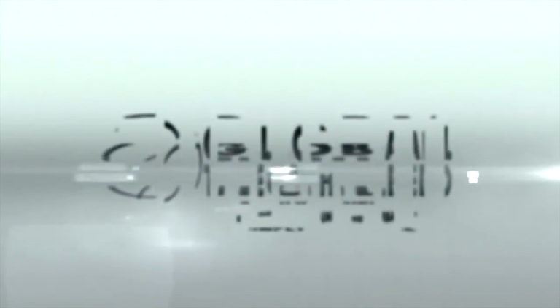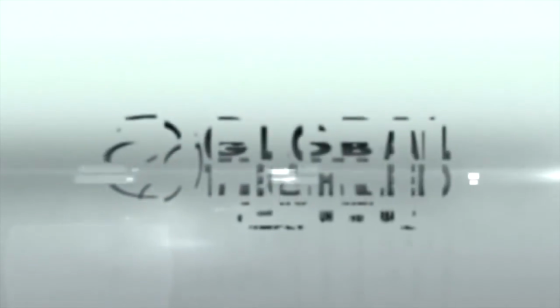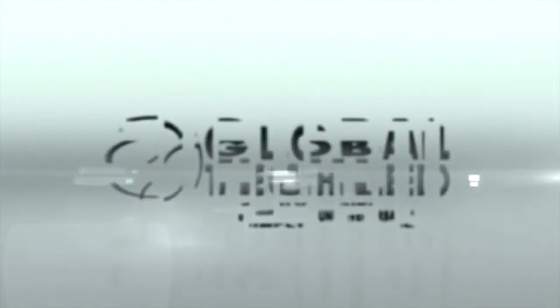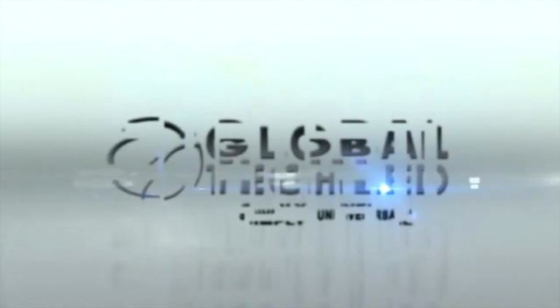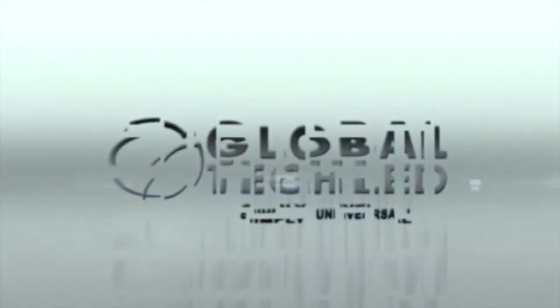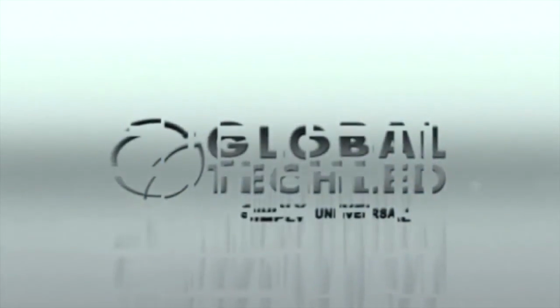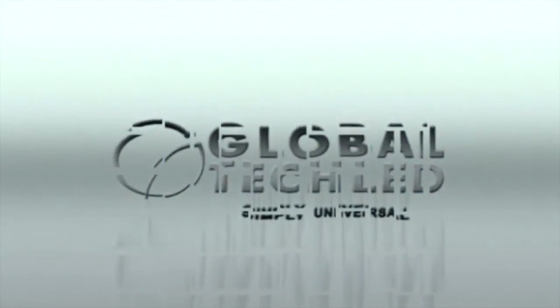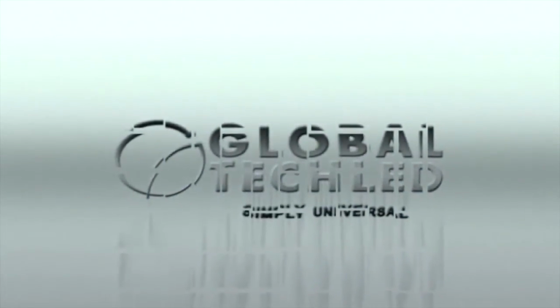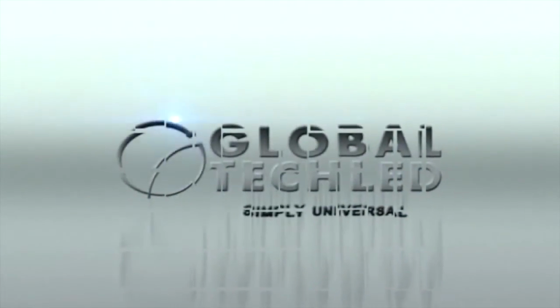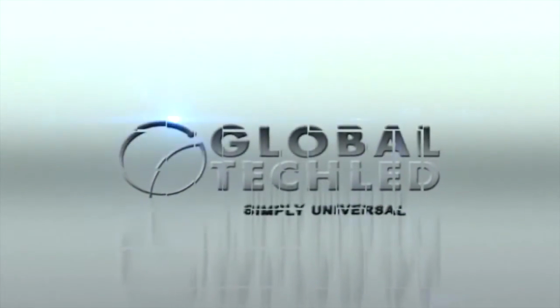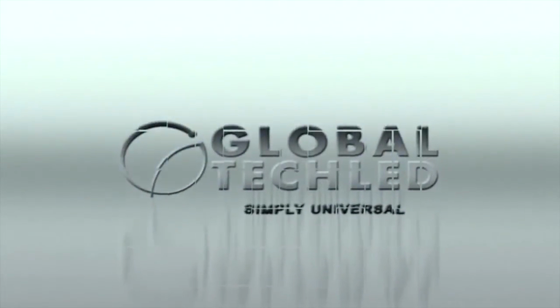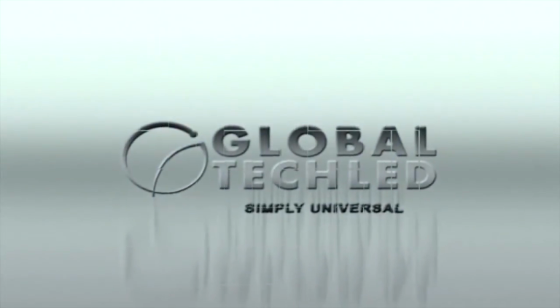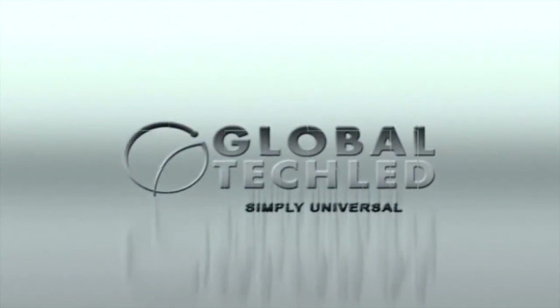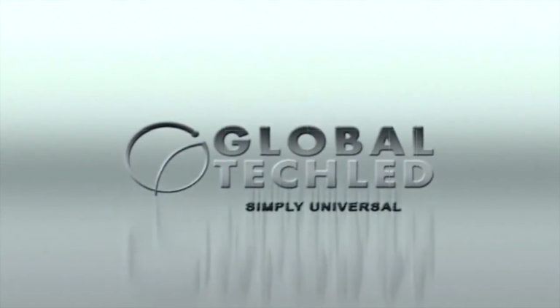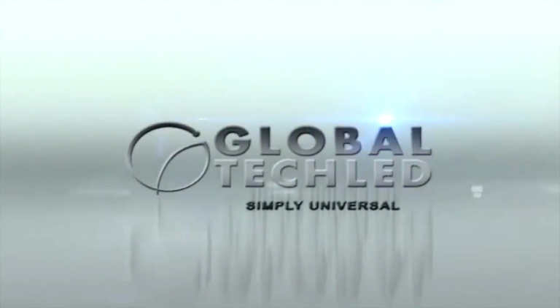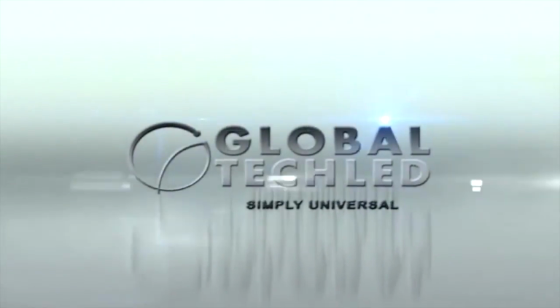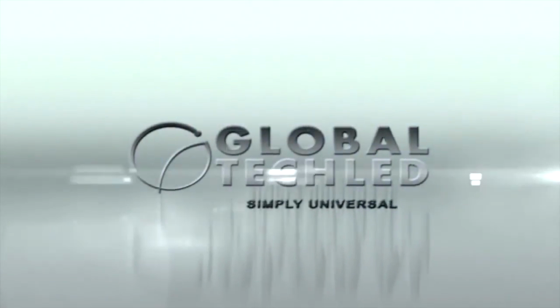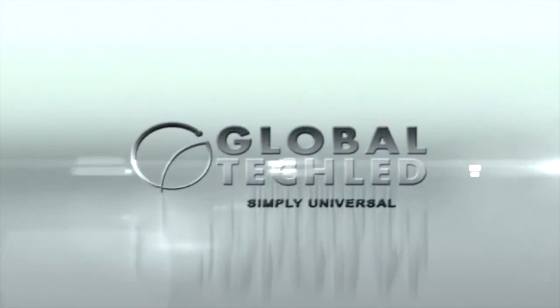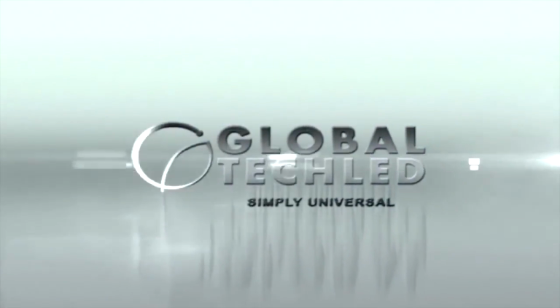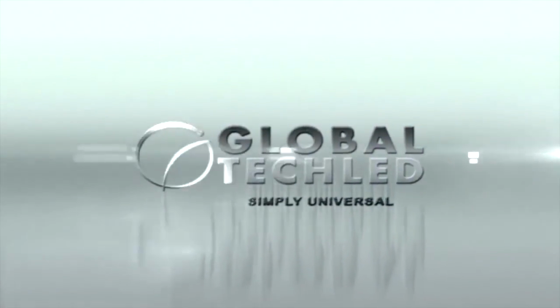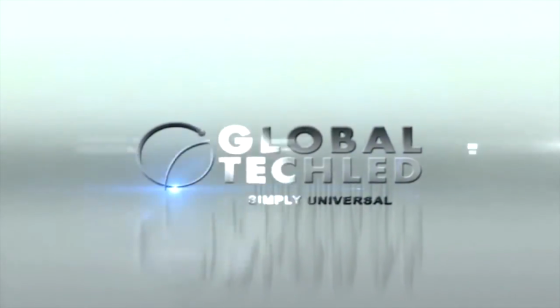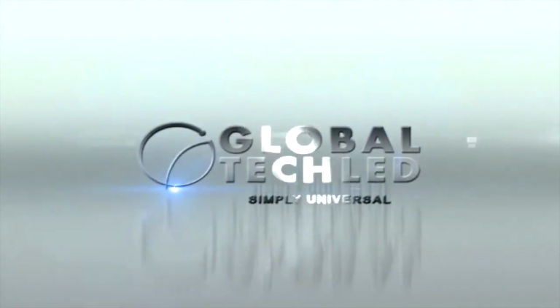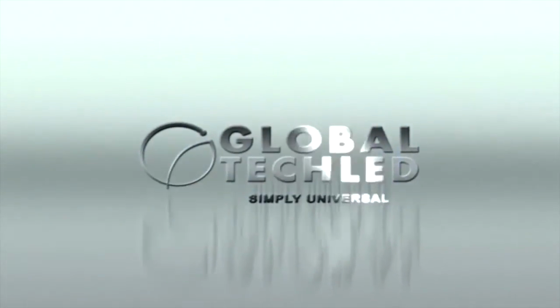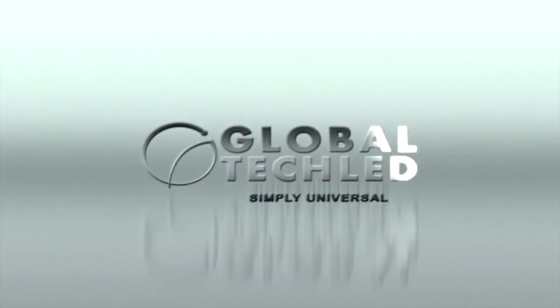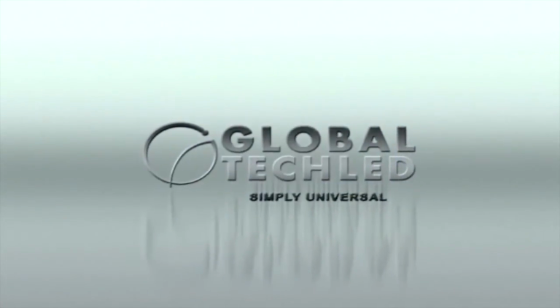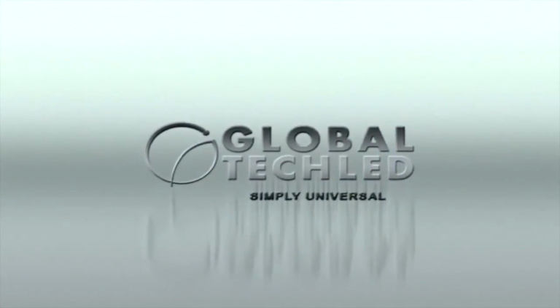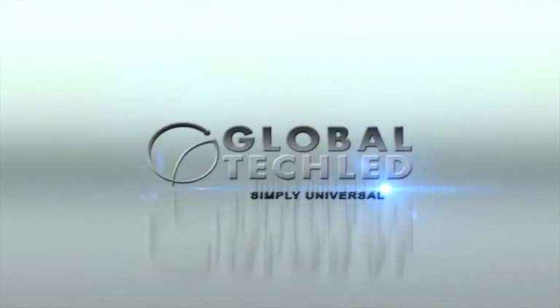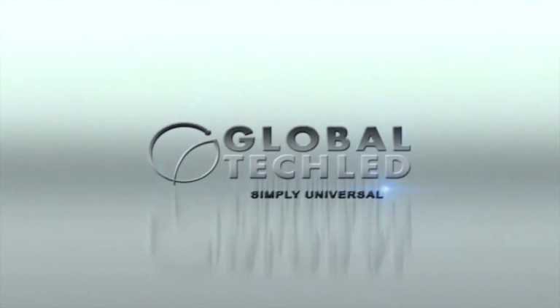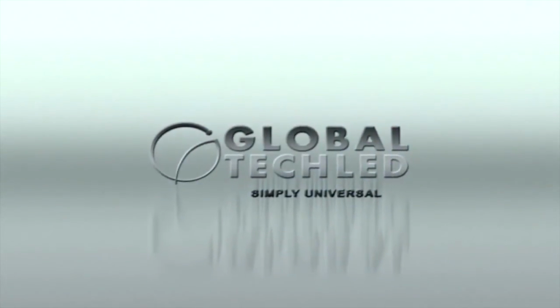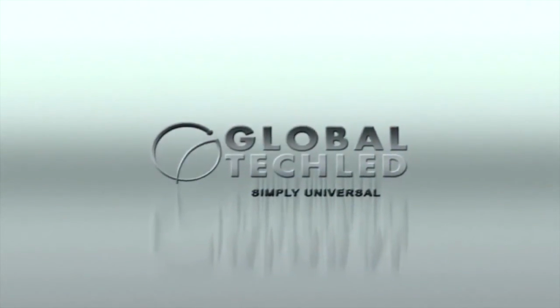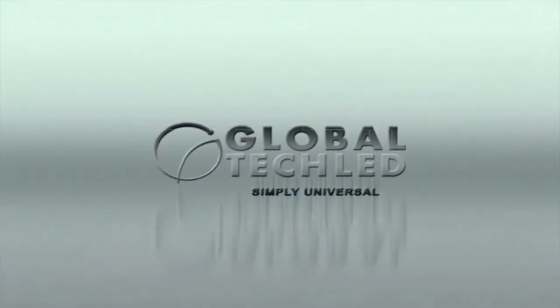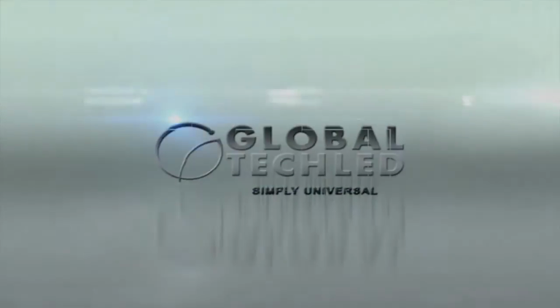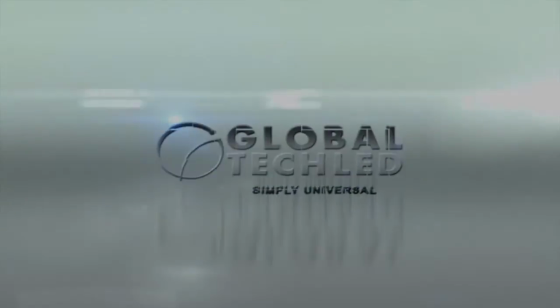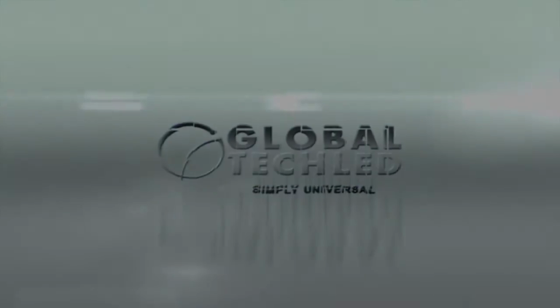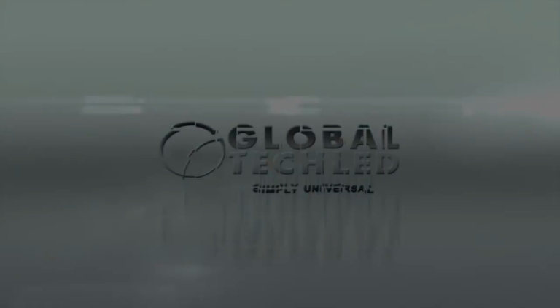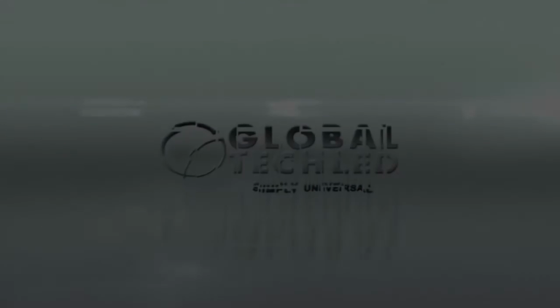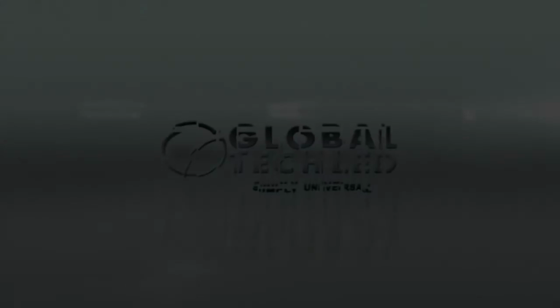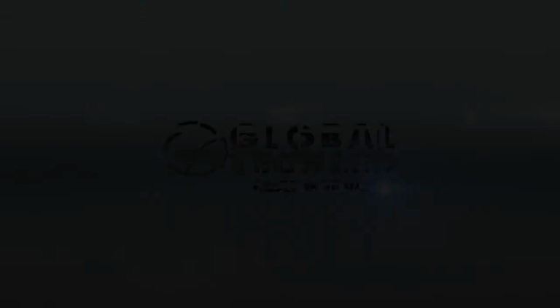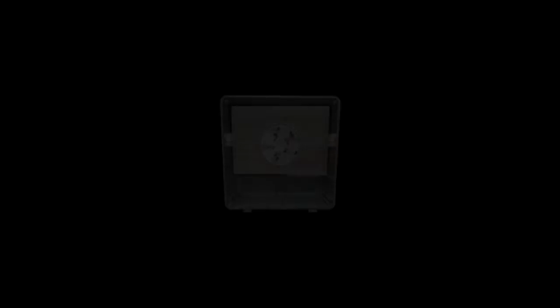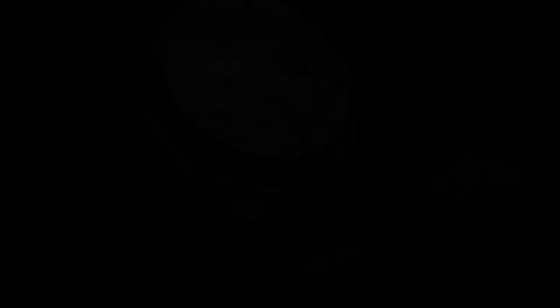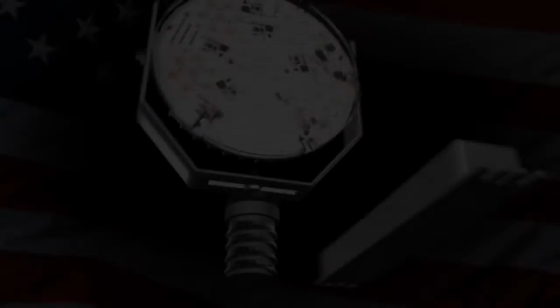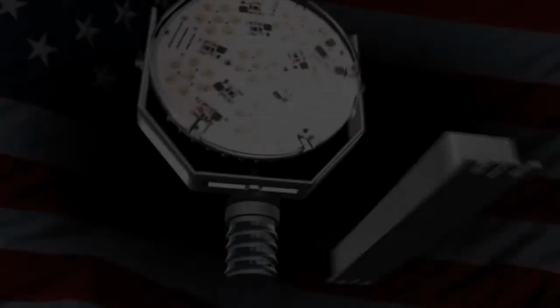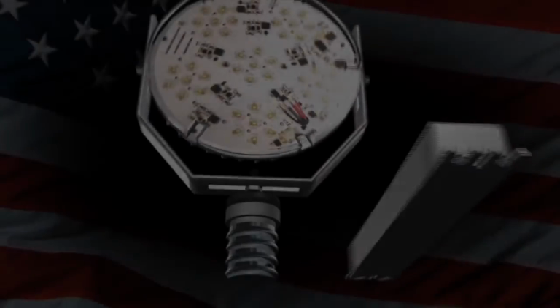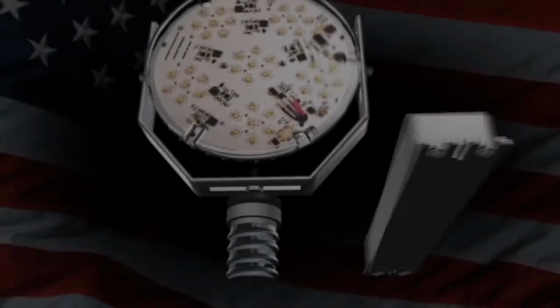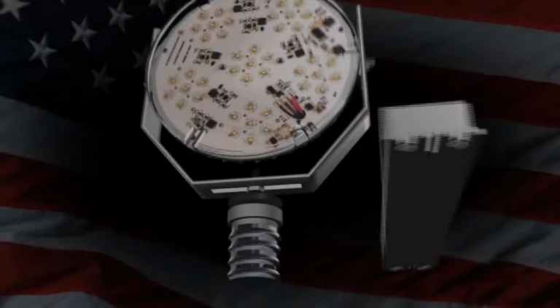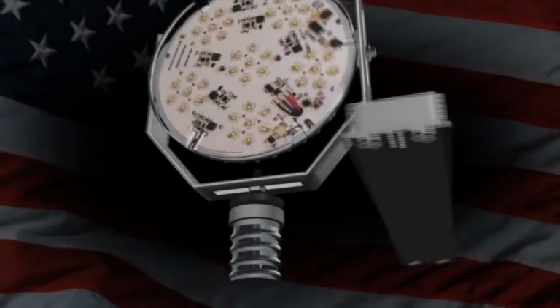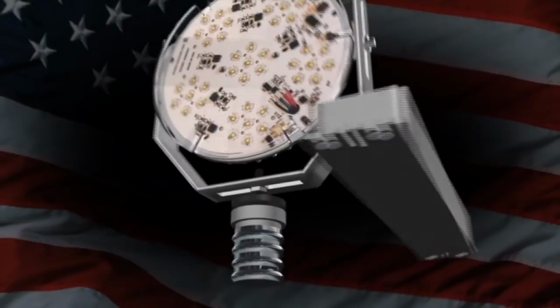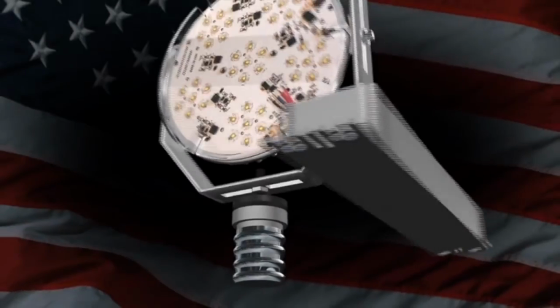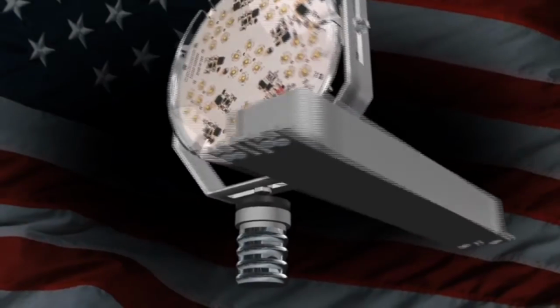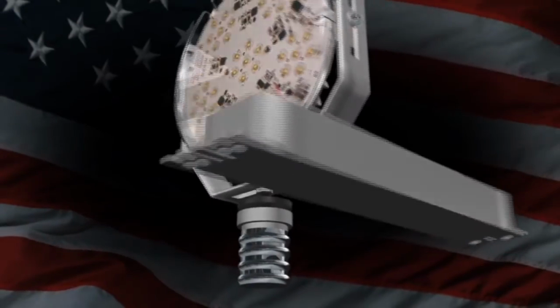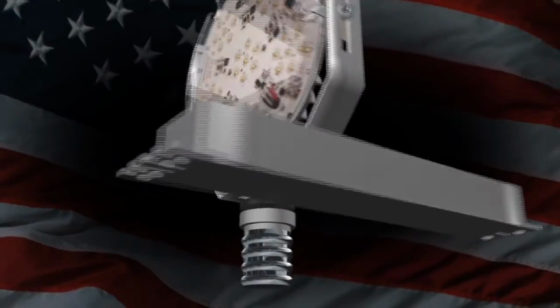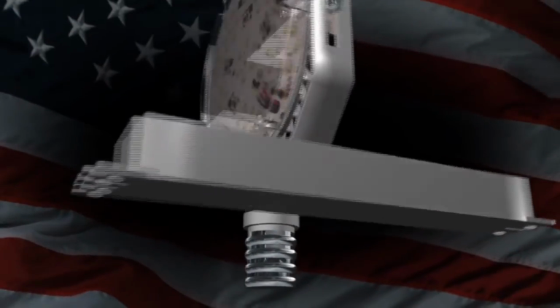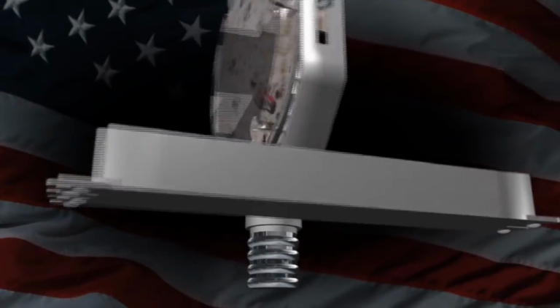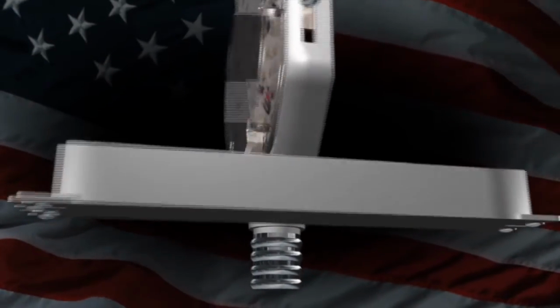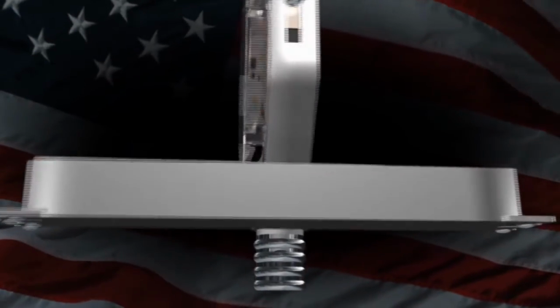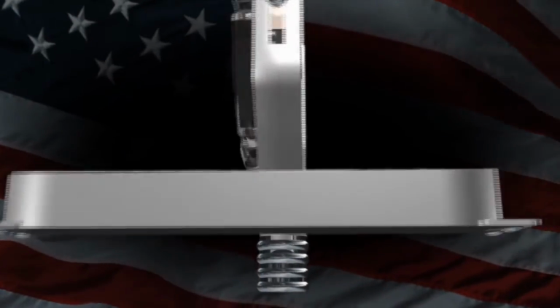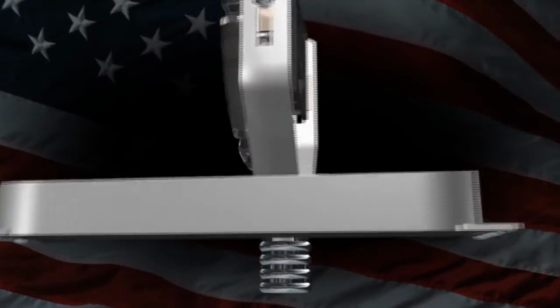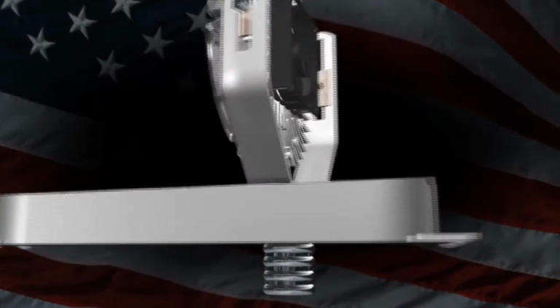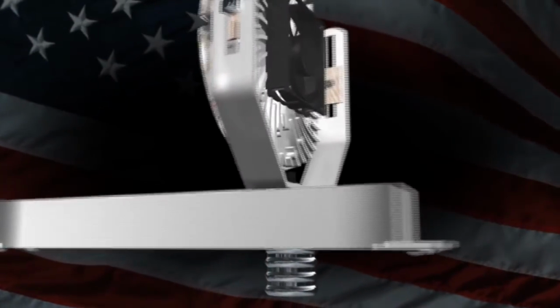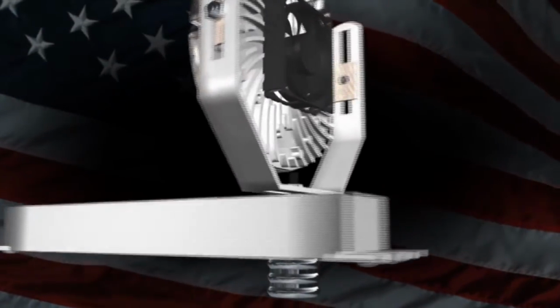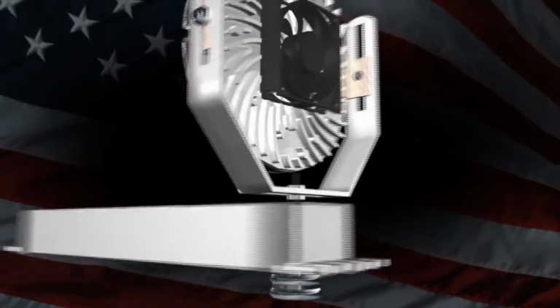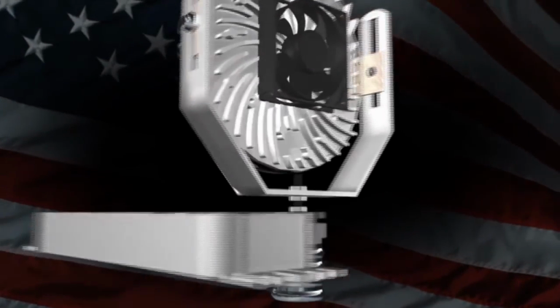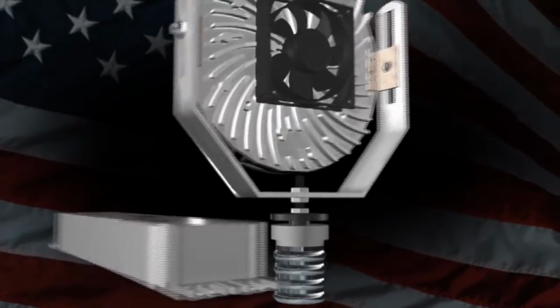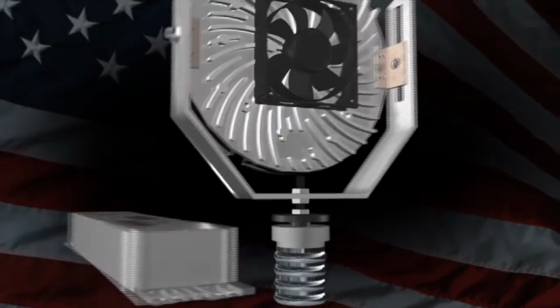GlobalTech LED — the bright alternative to your current fixture. Made in the USA.